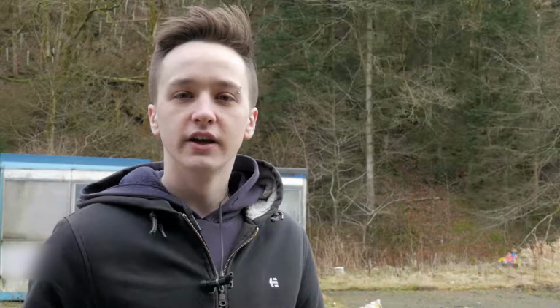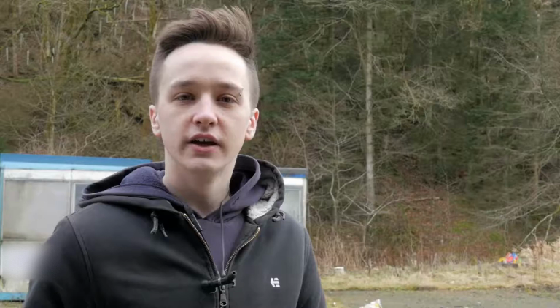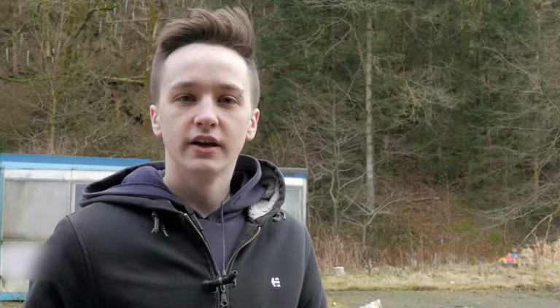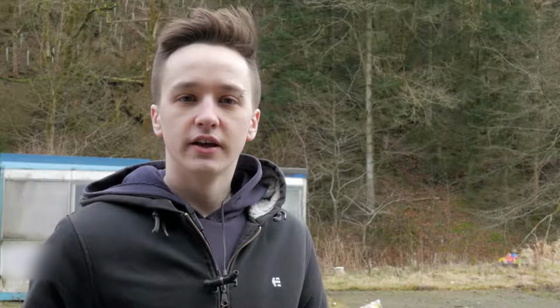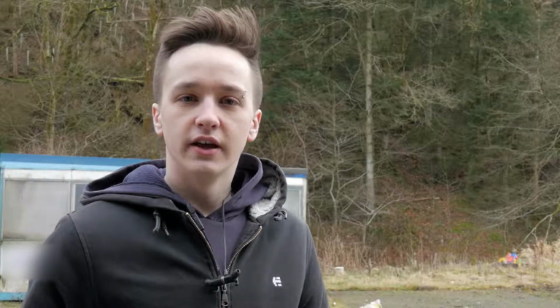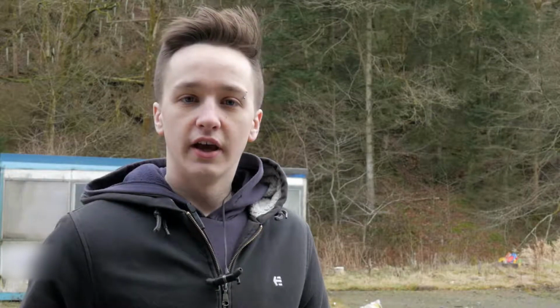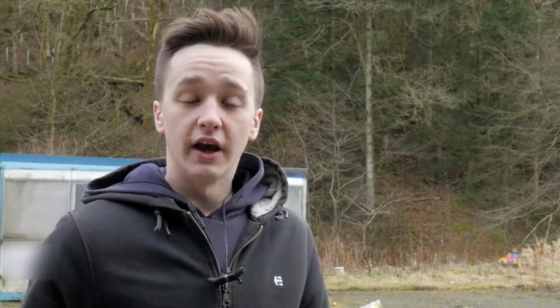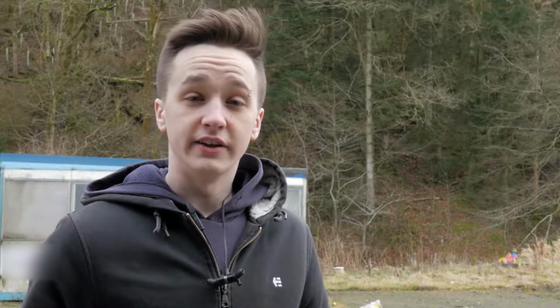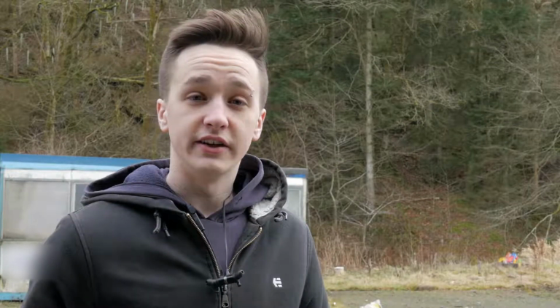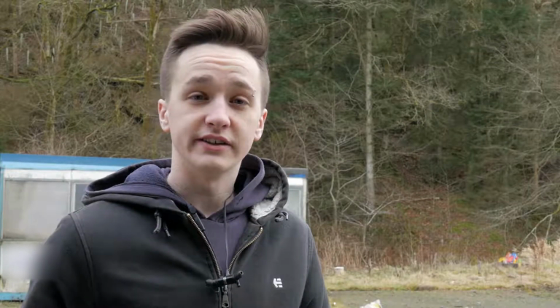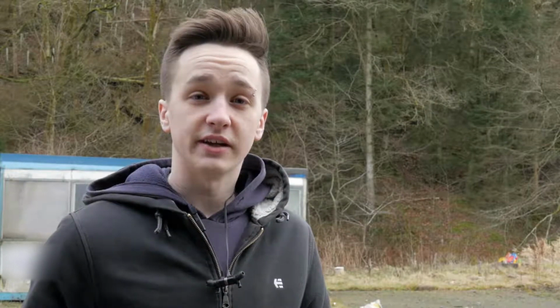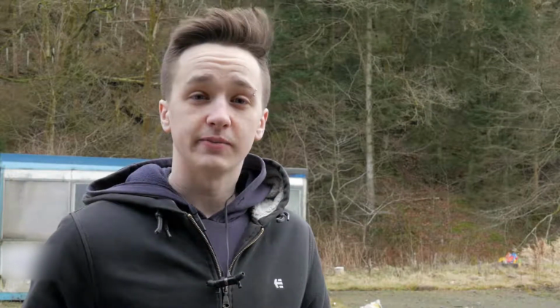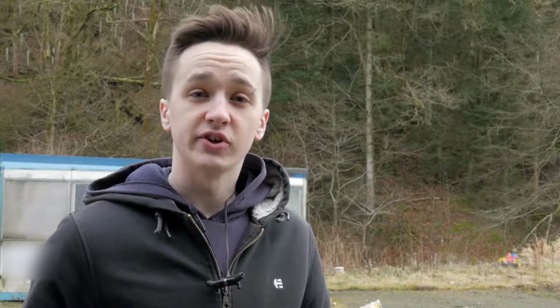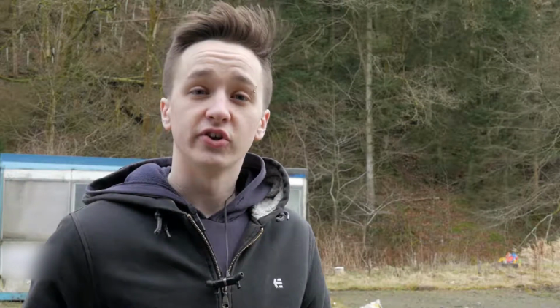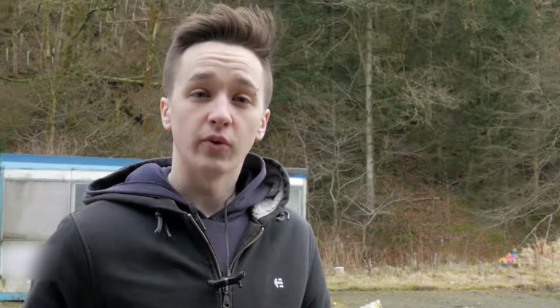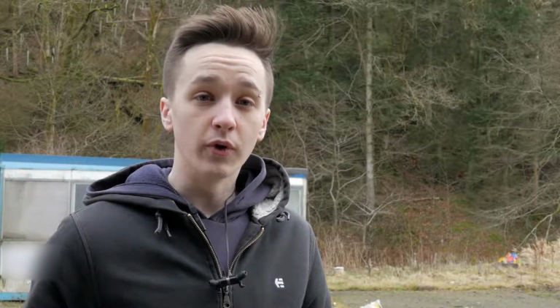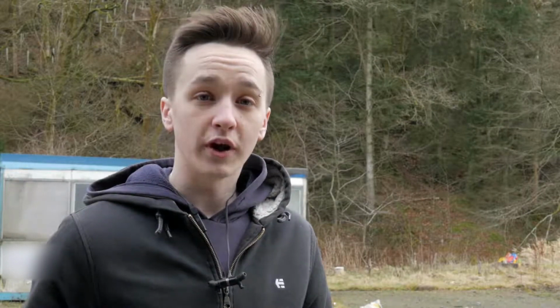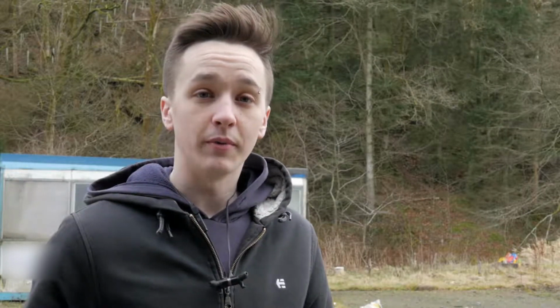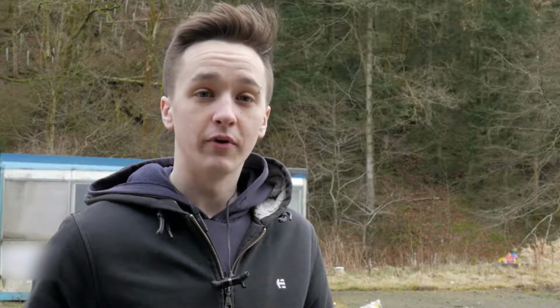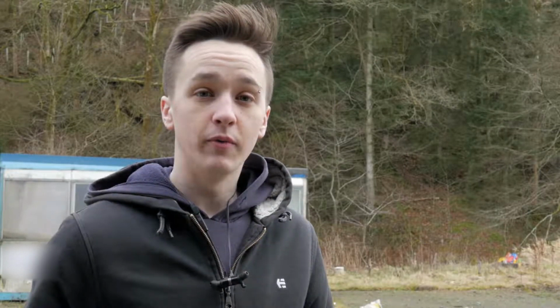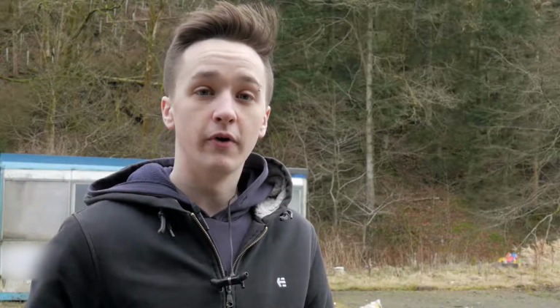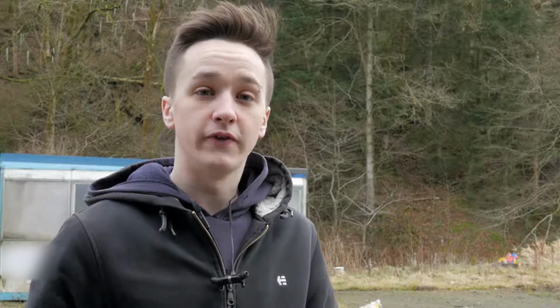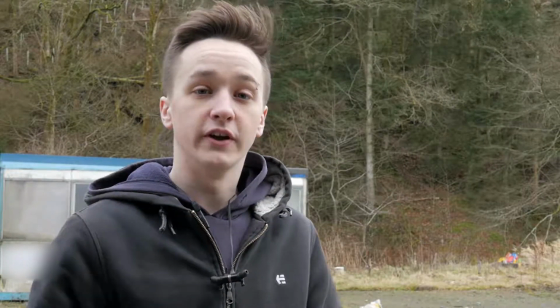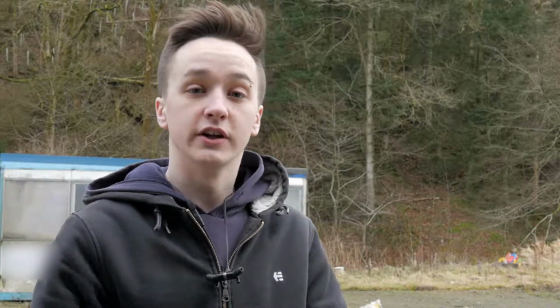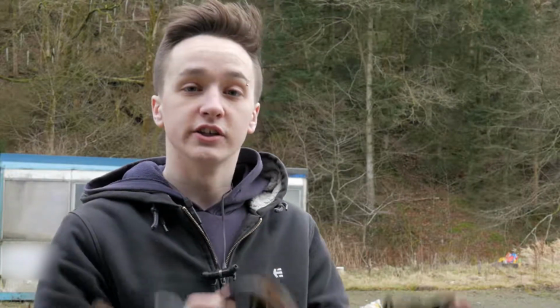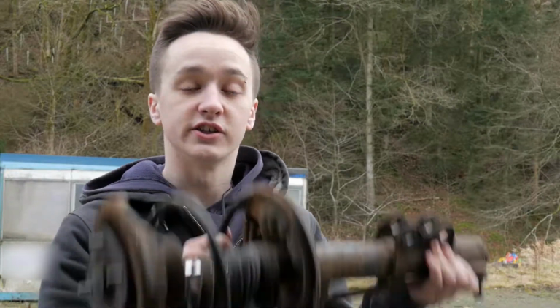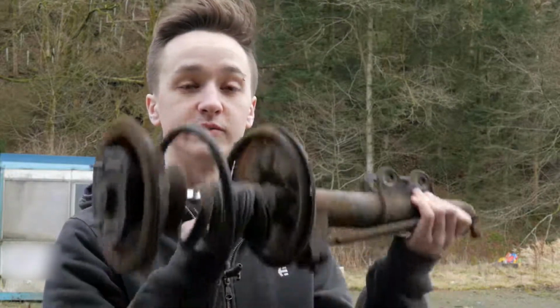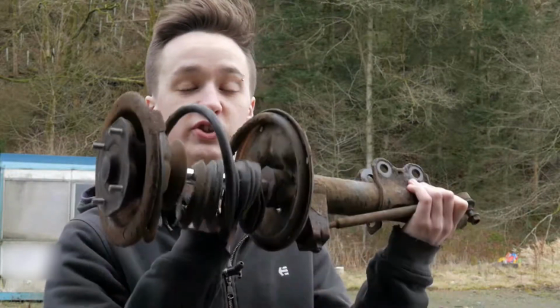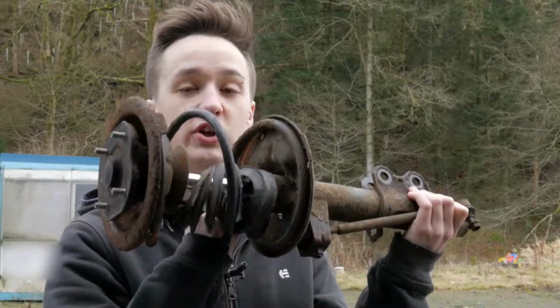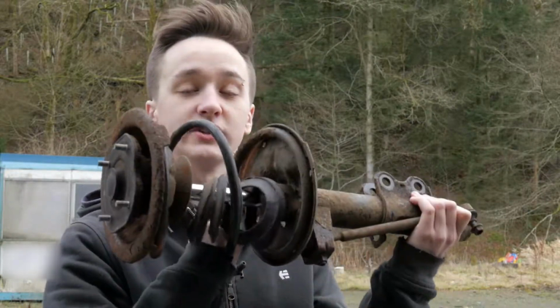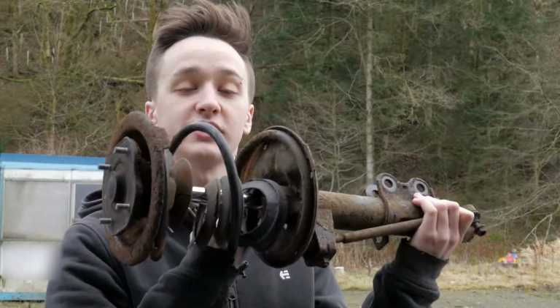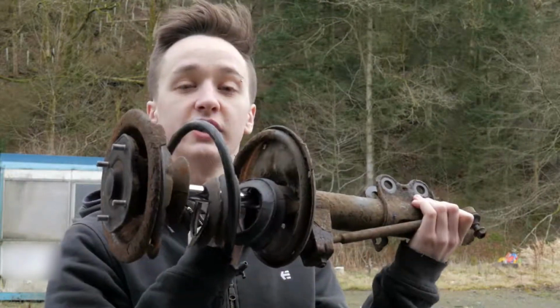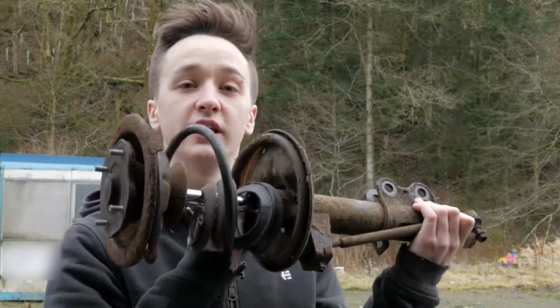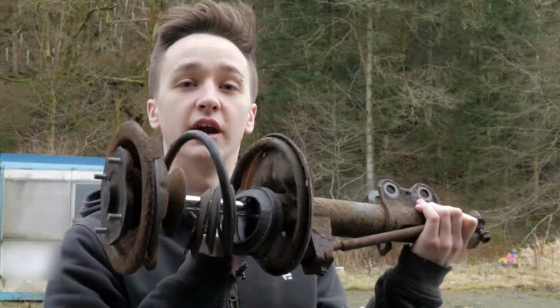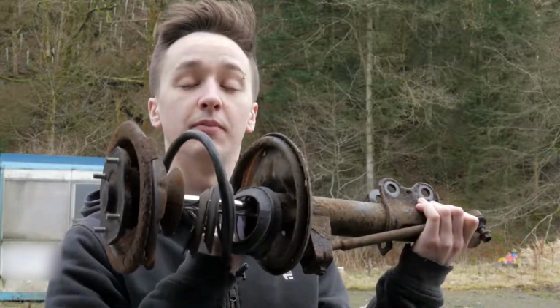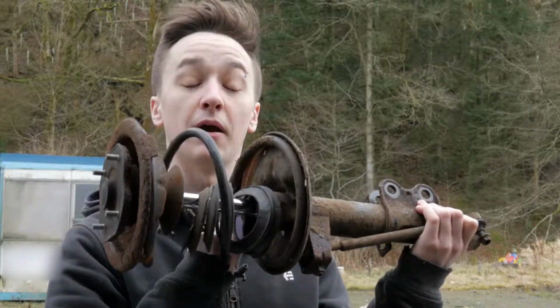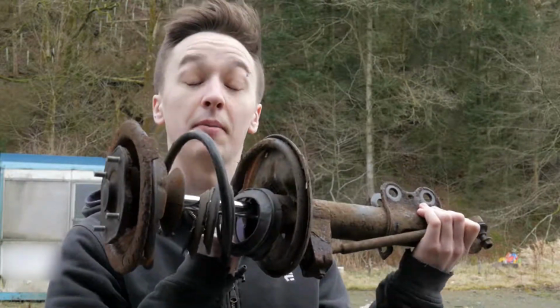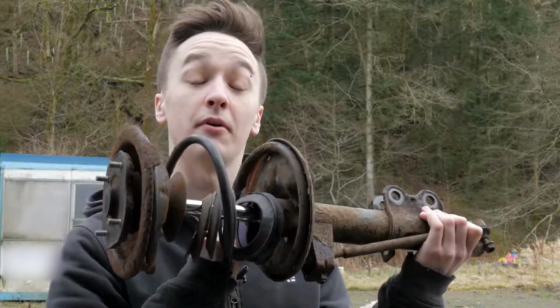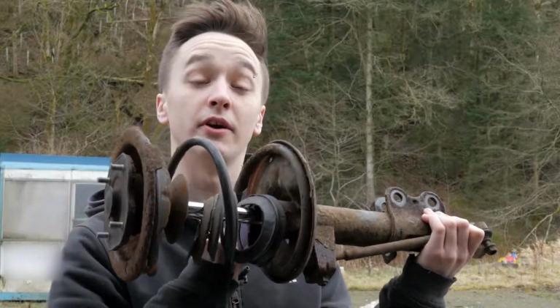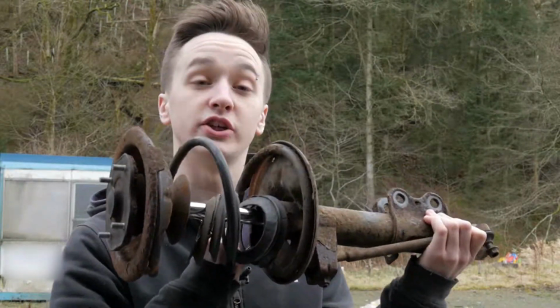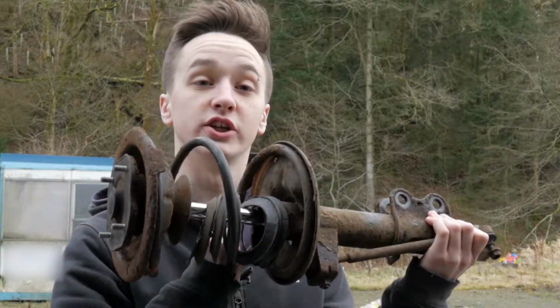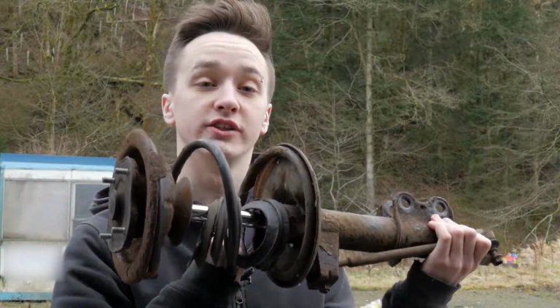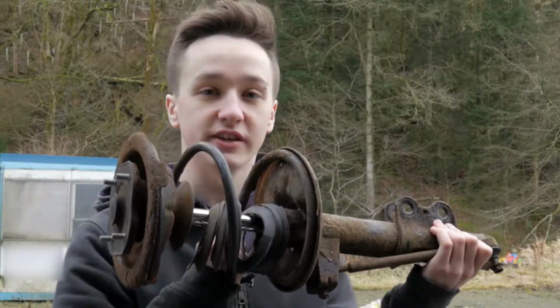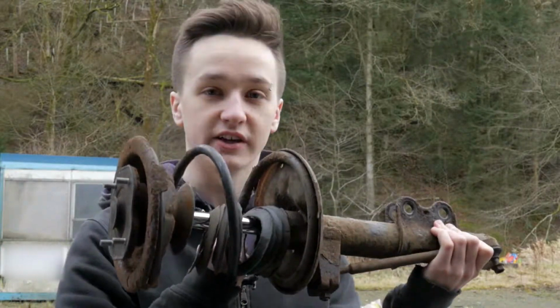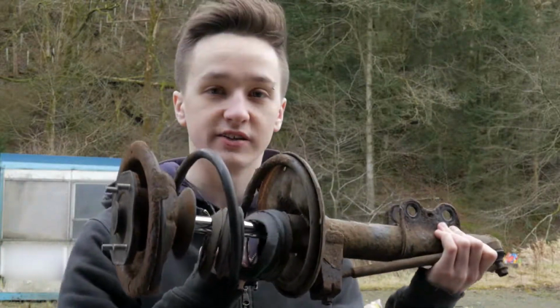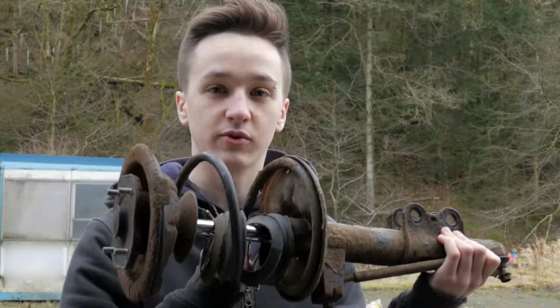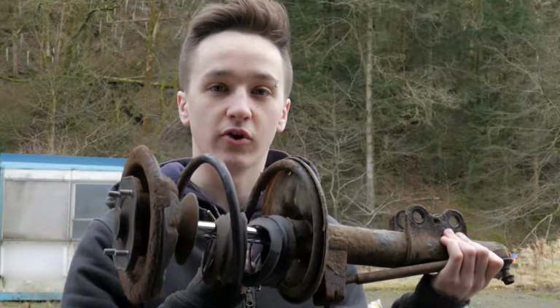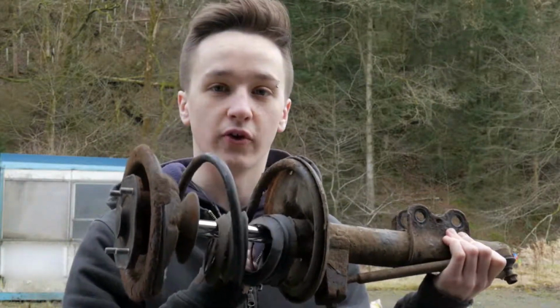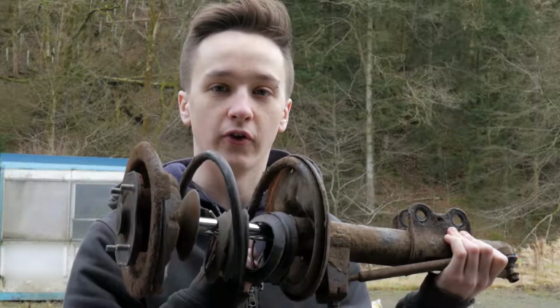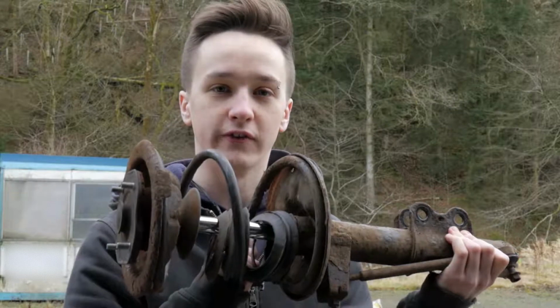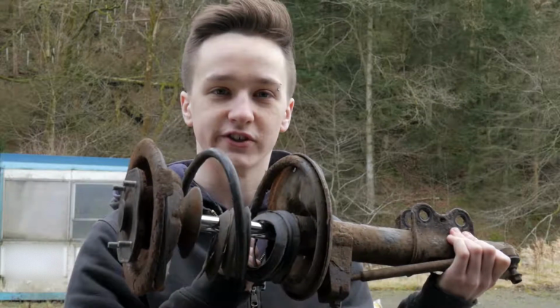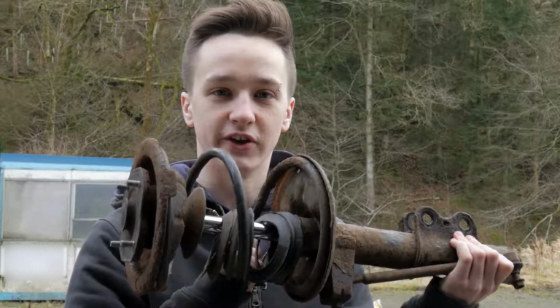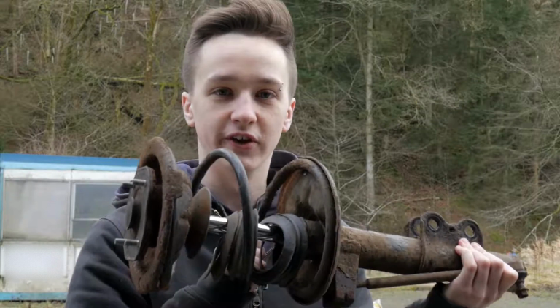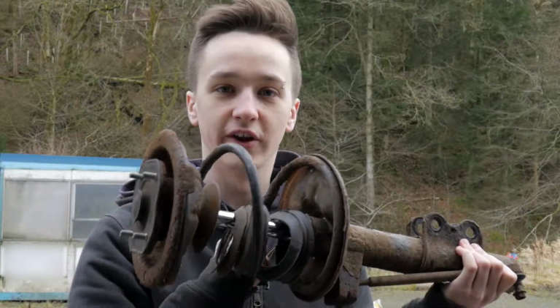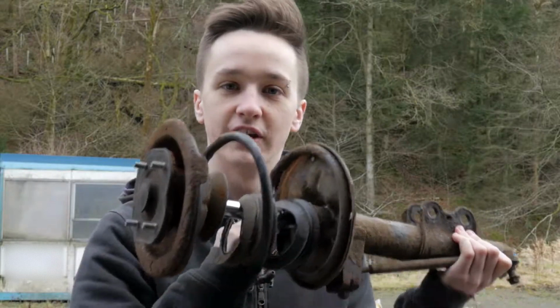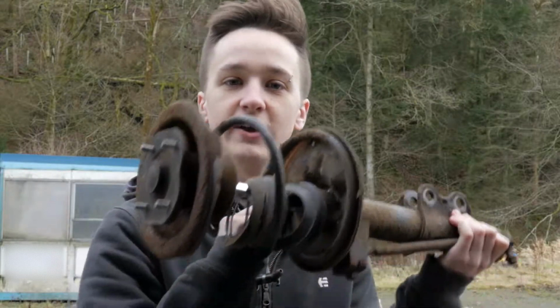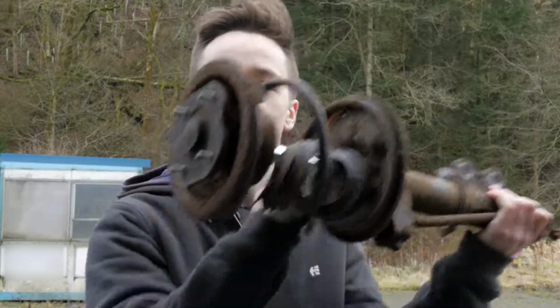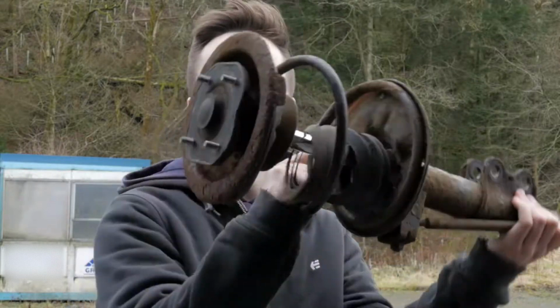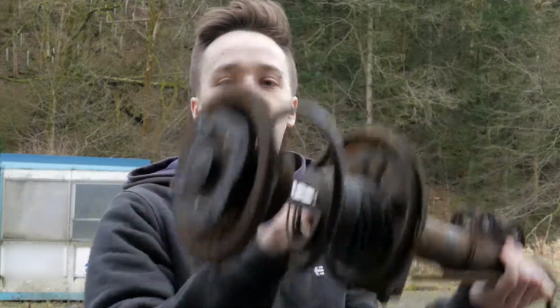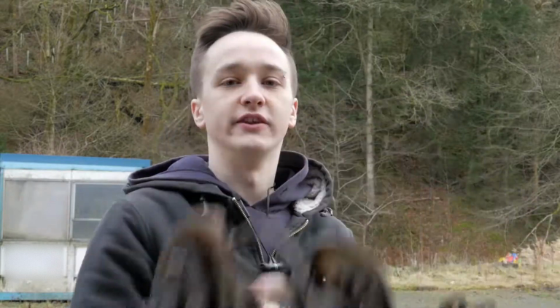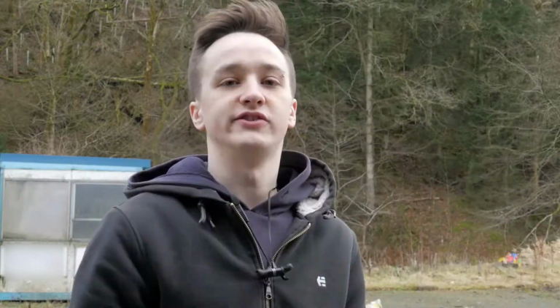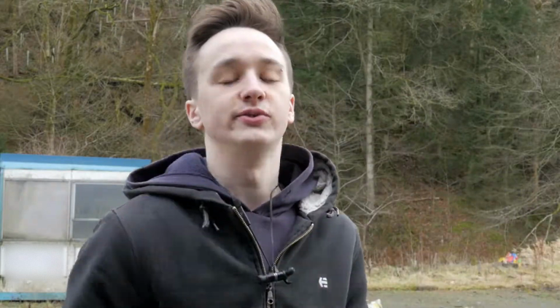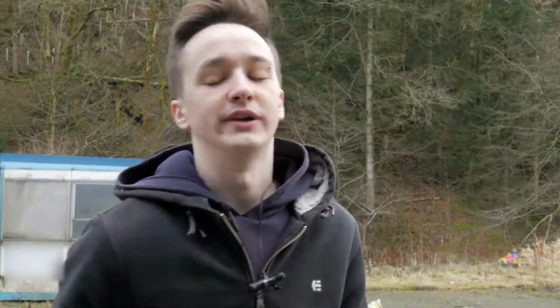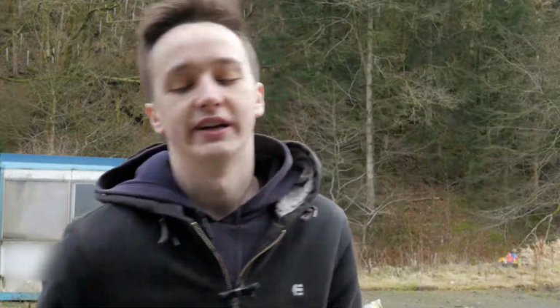In today's episode we're going to be removing some struts in preparation to get some coilovers on. Let's do it!